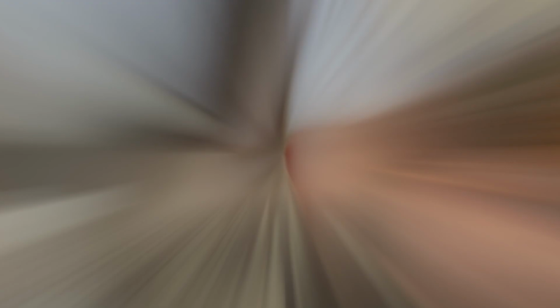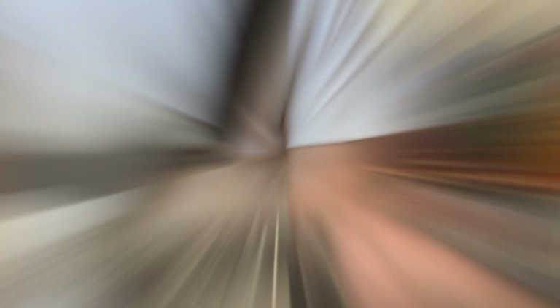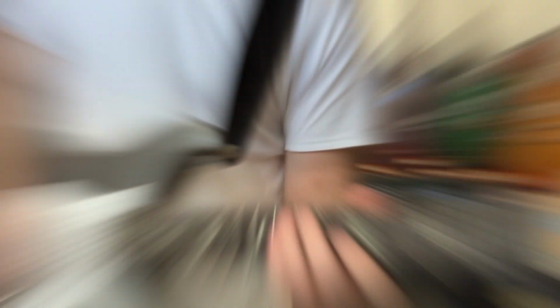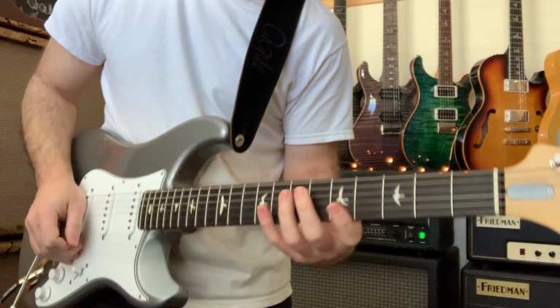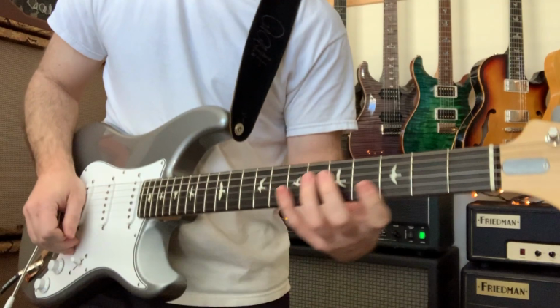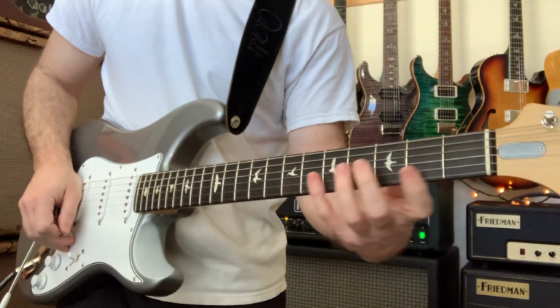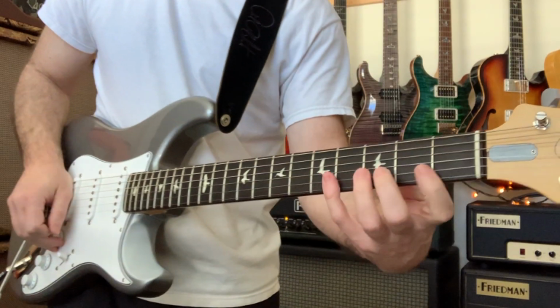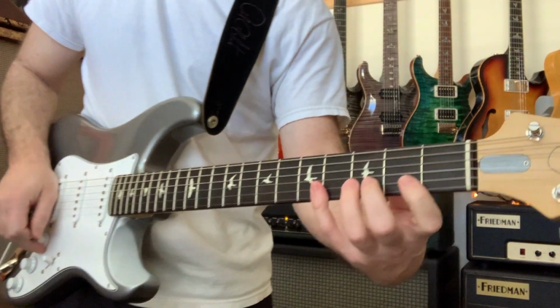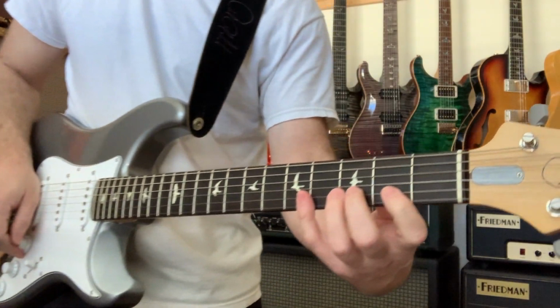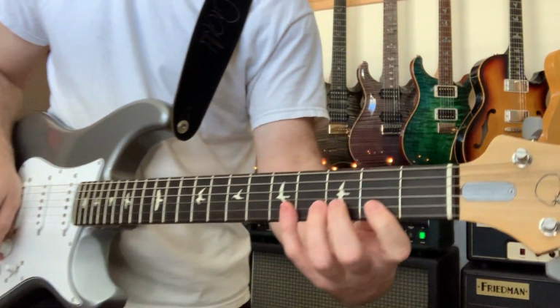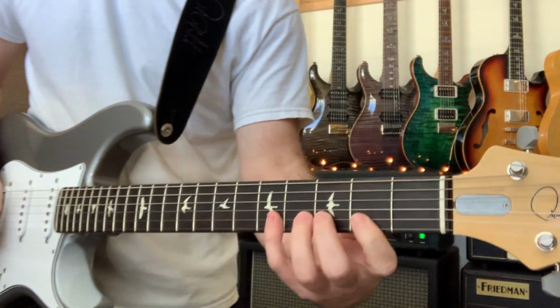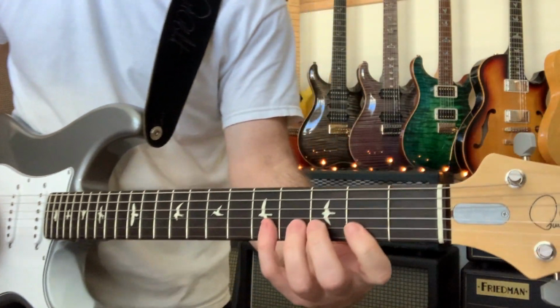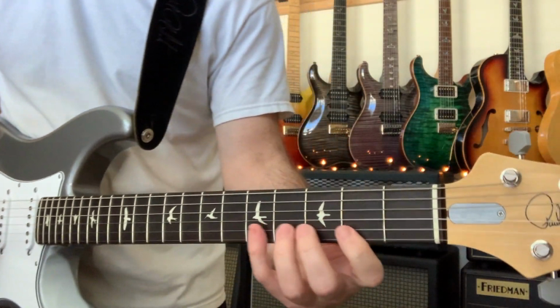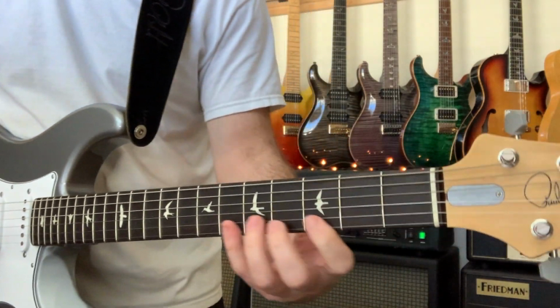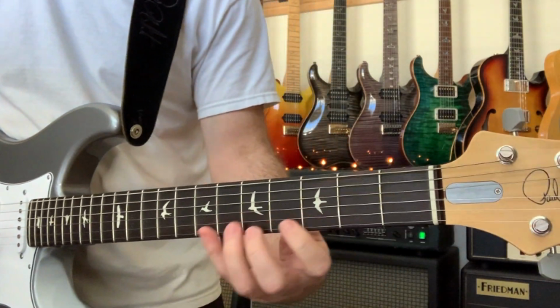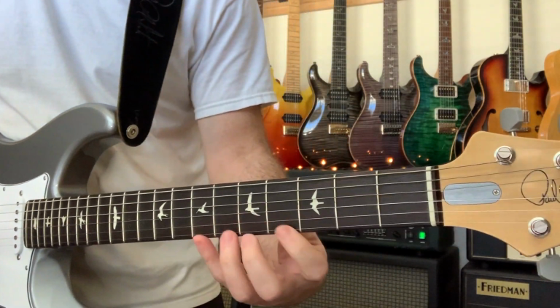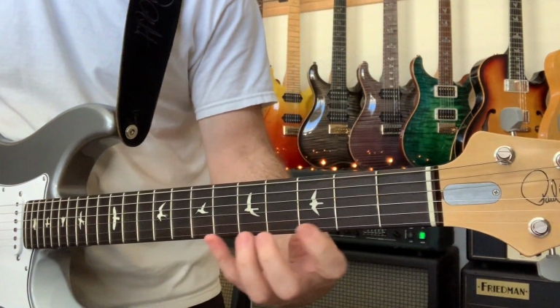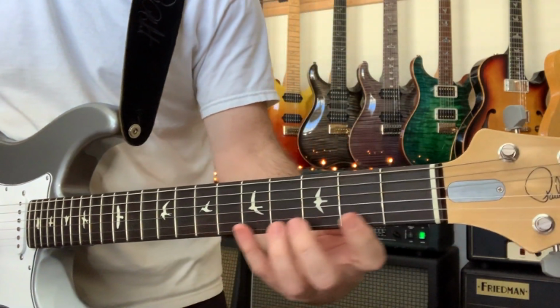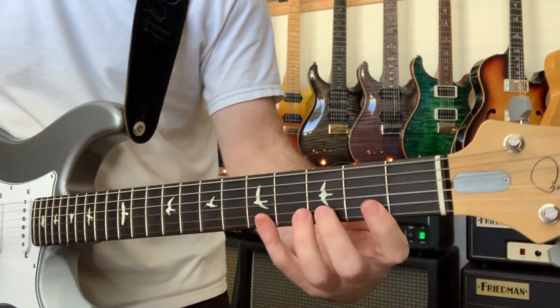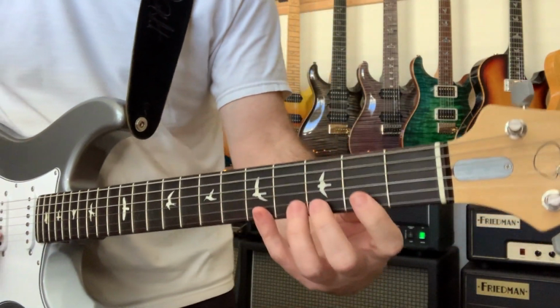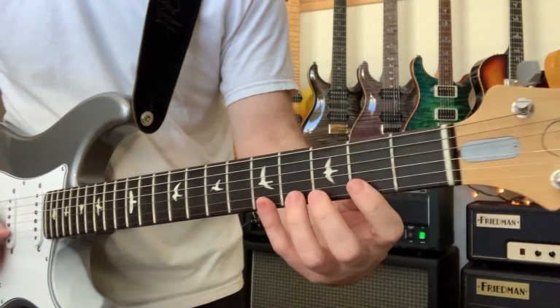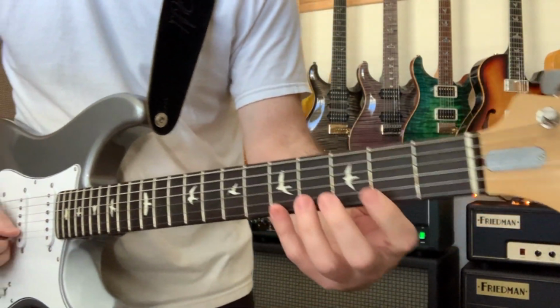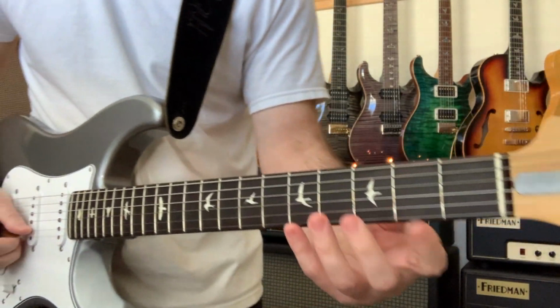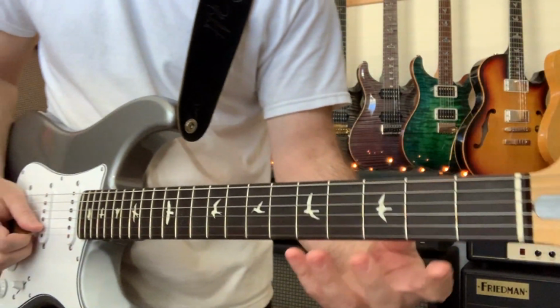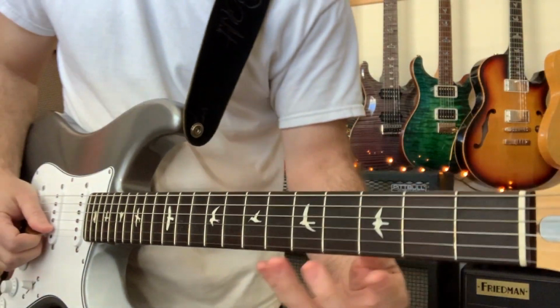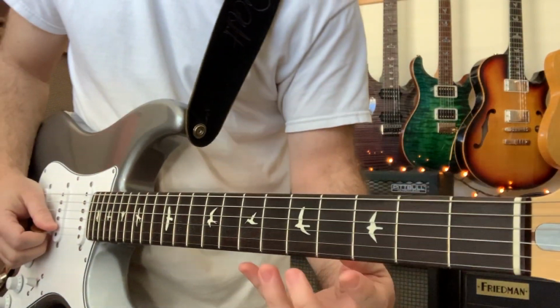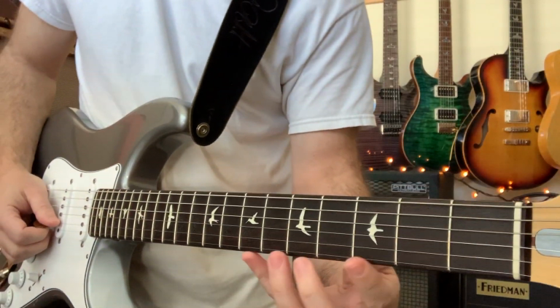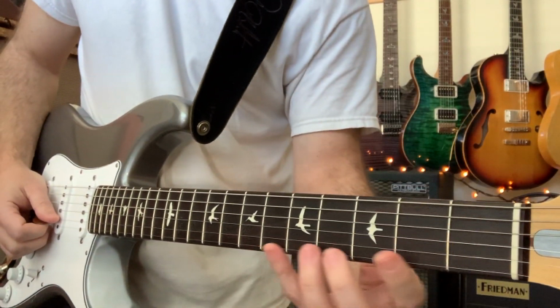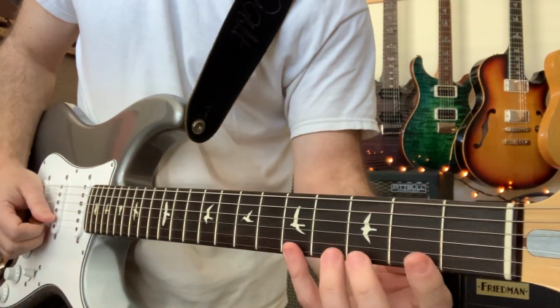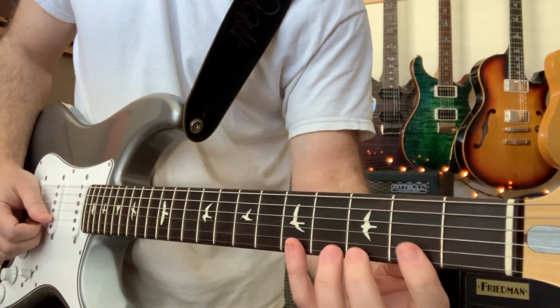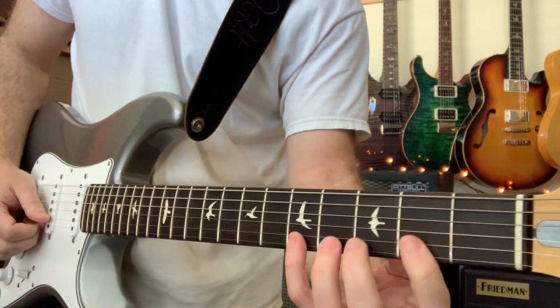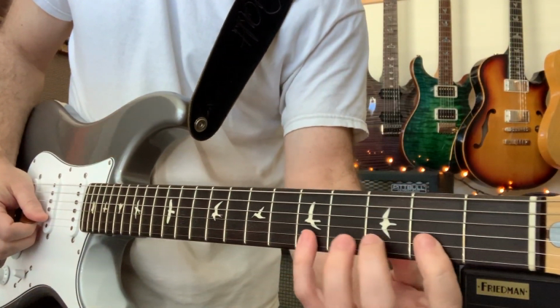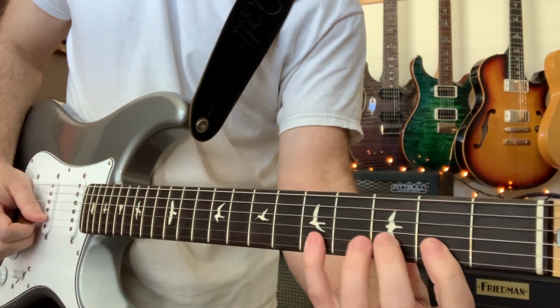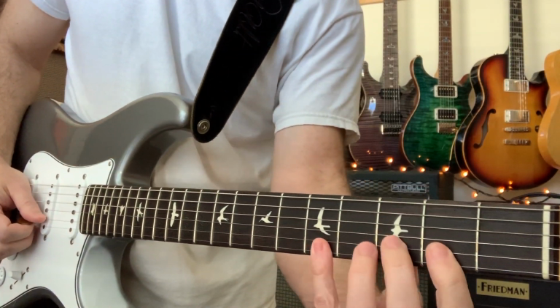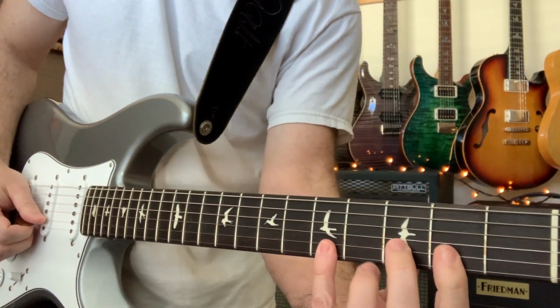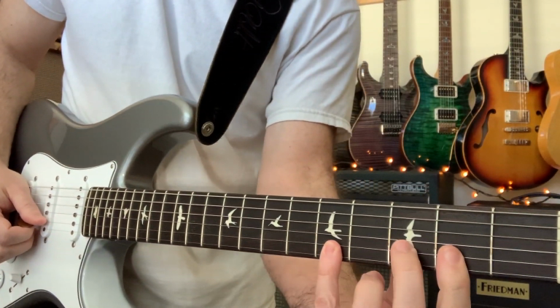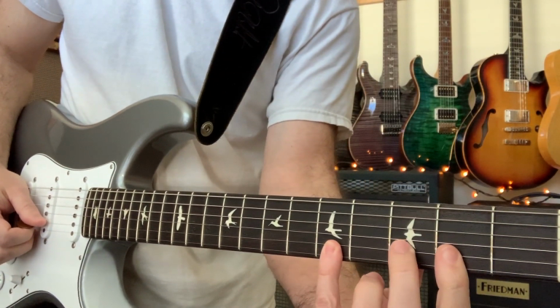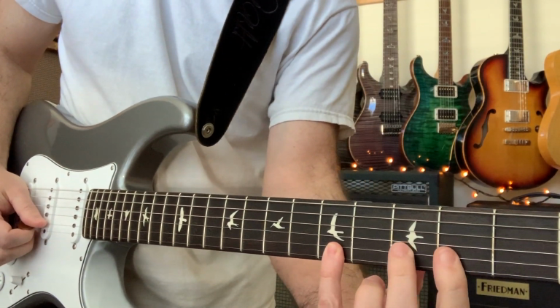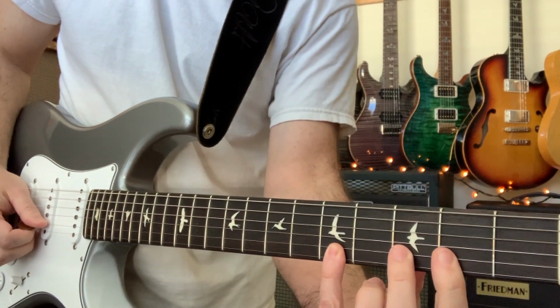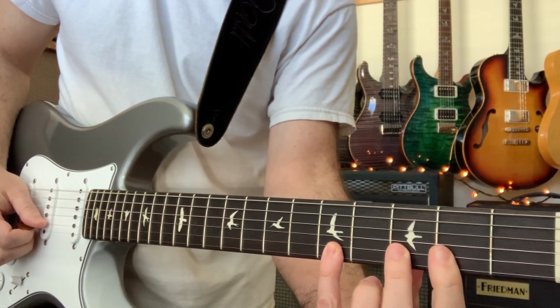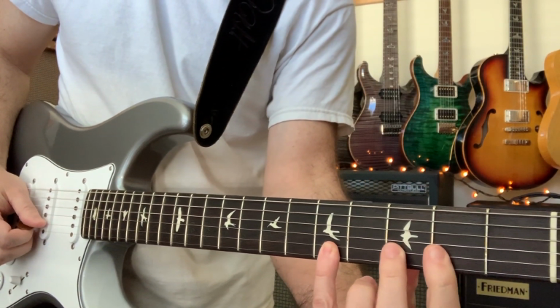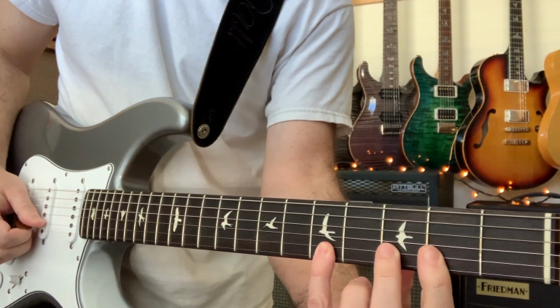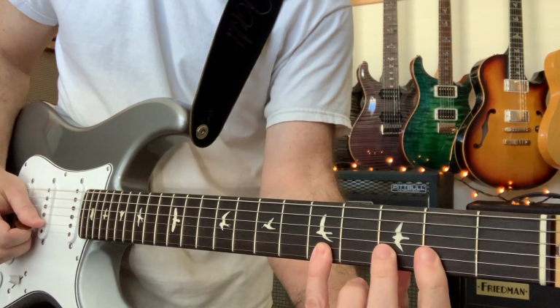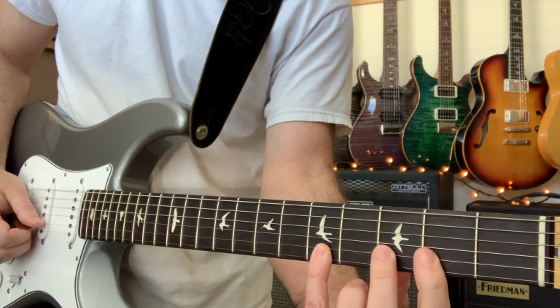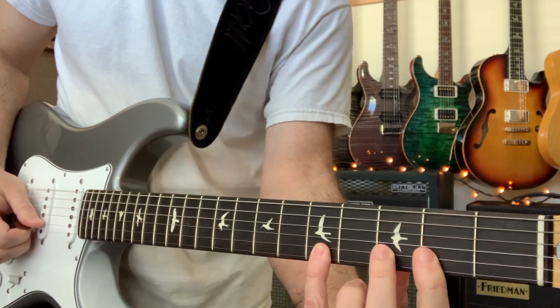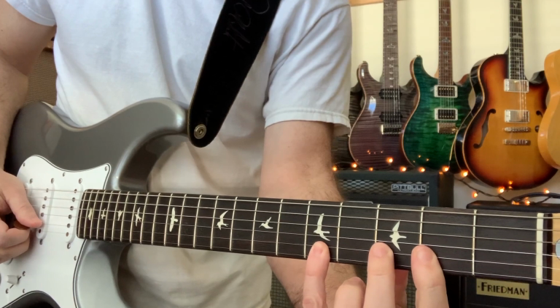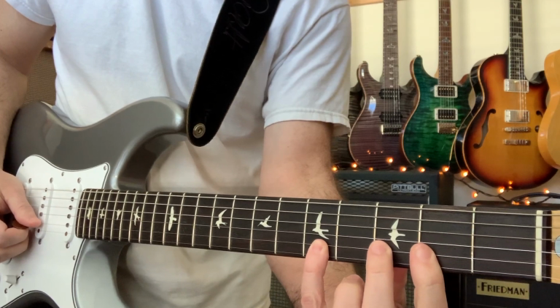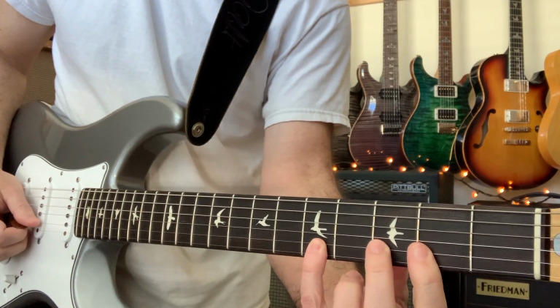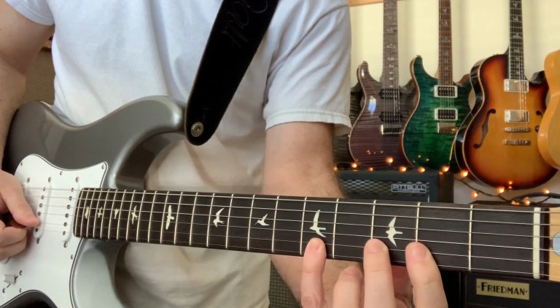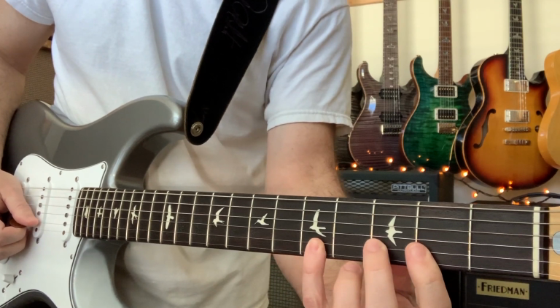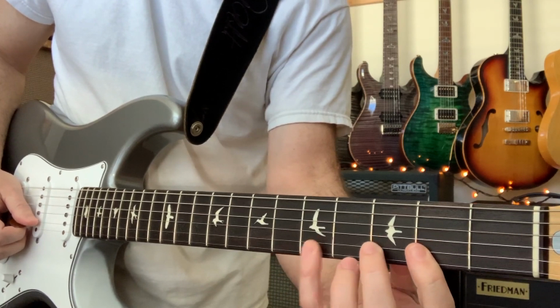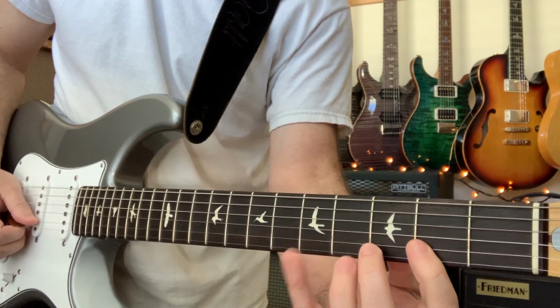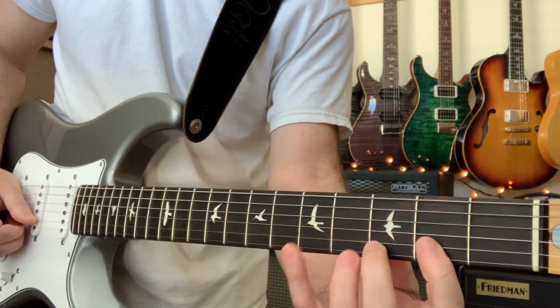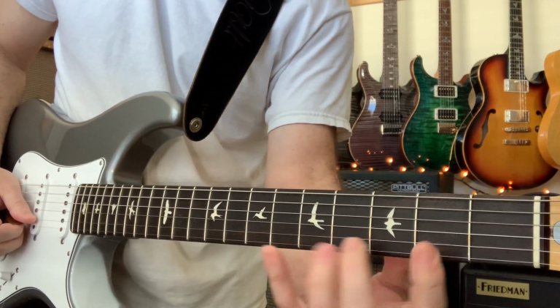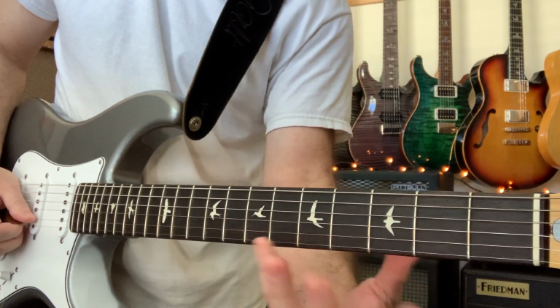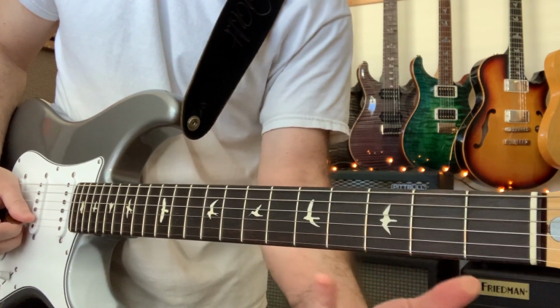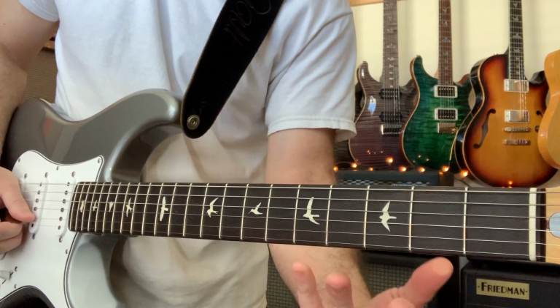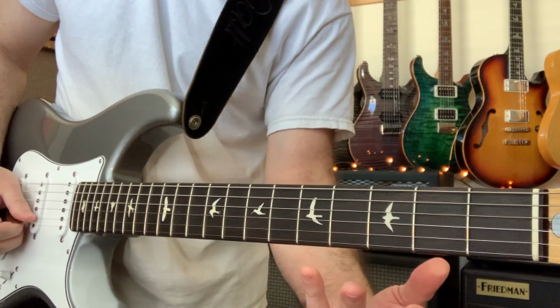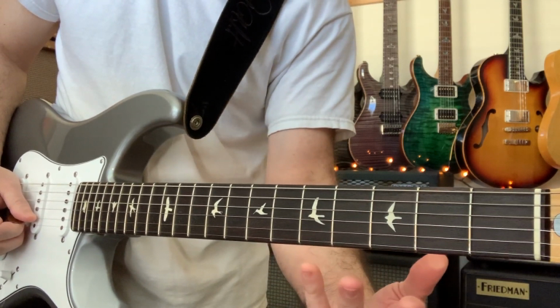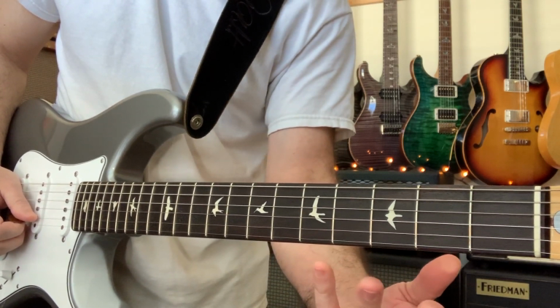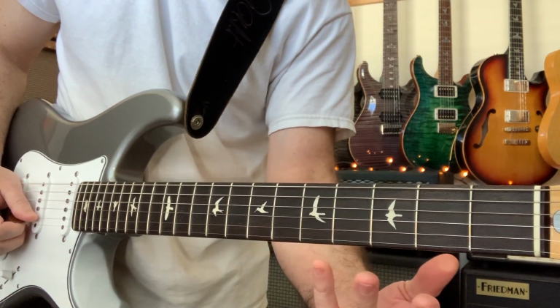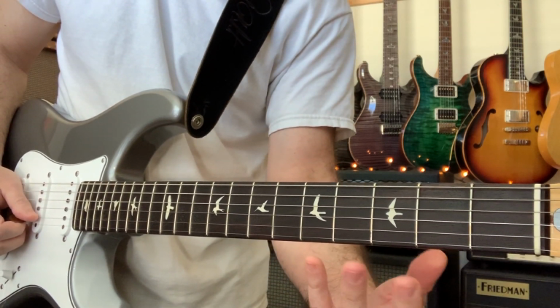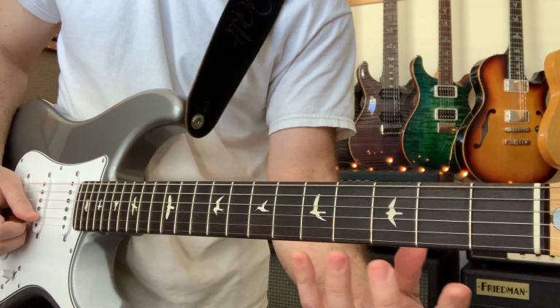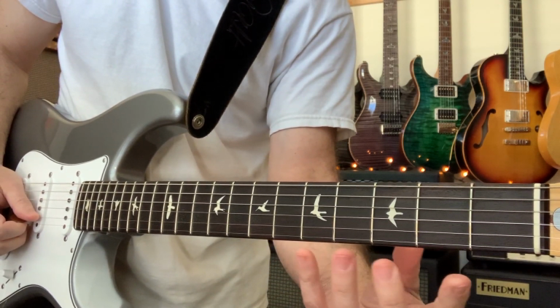Today I'm playing these cool legato phrases. I thought I'd share them with you. I'm playing in D major and playing a portion of the scale.